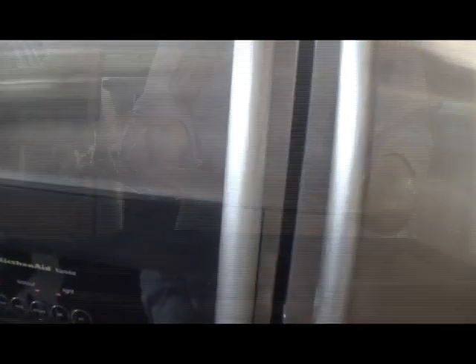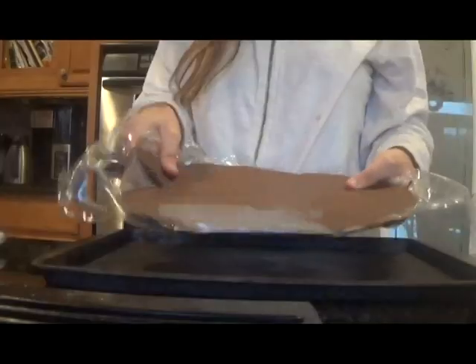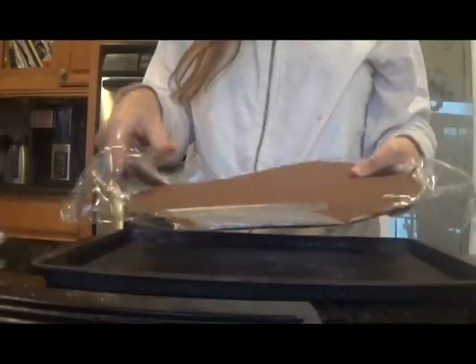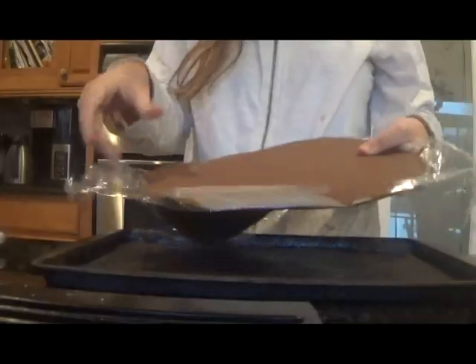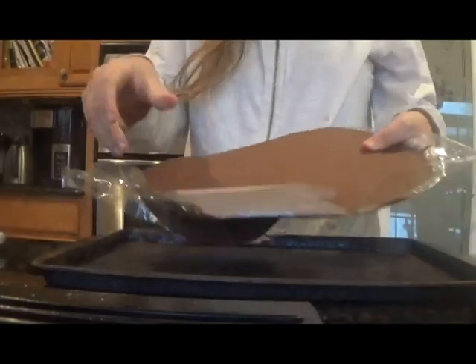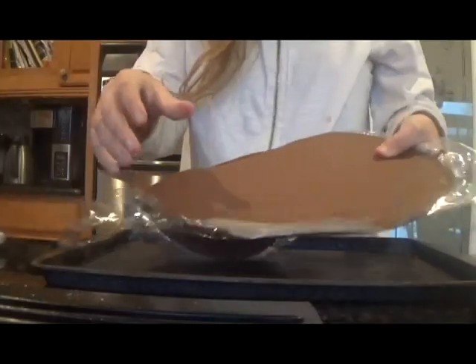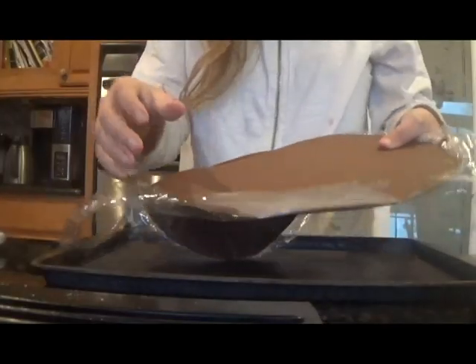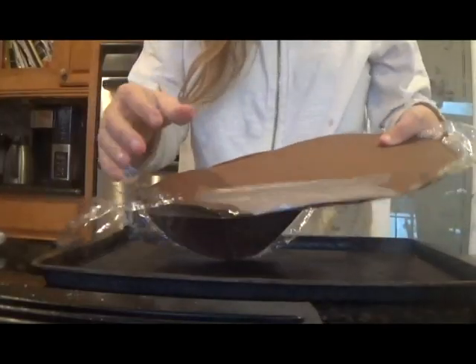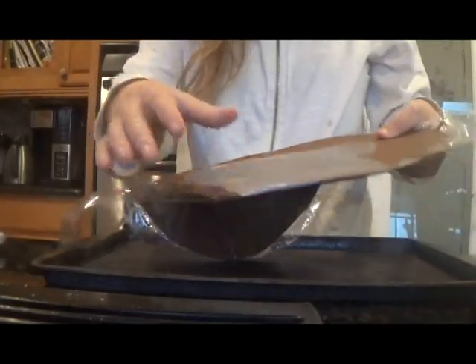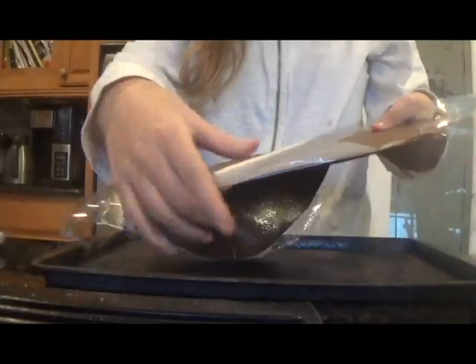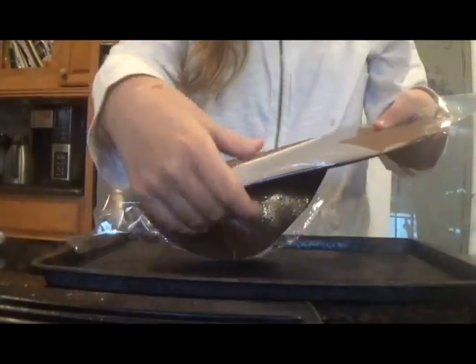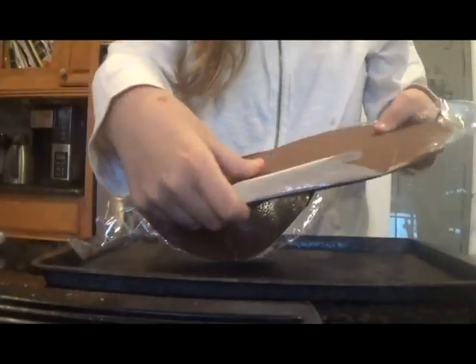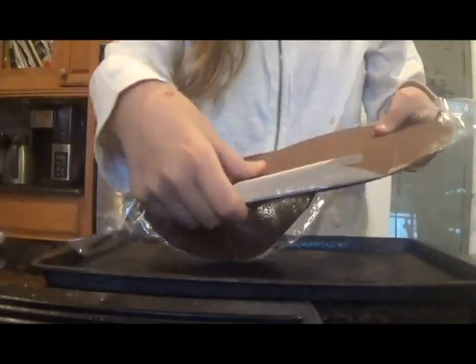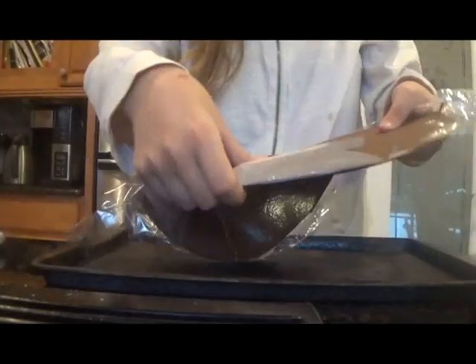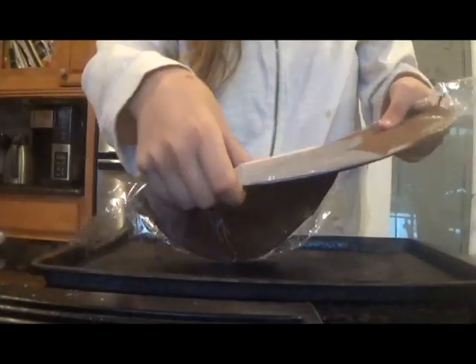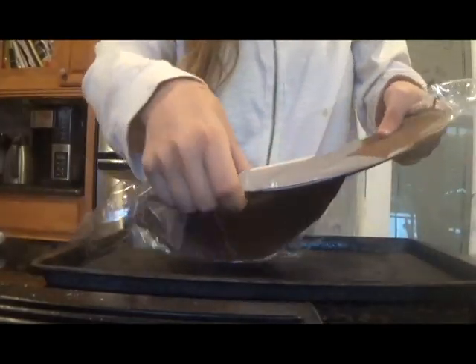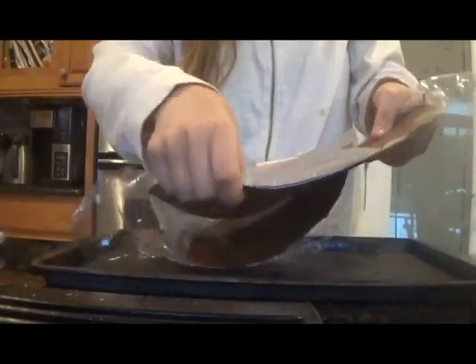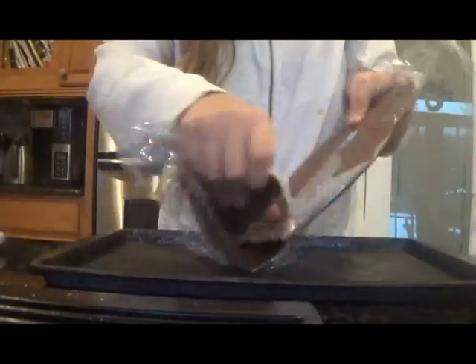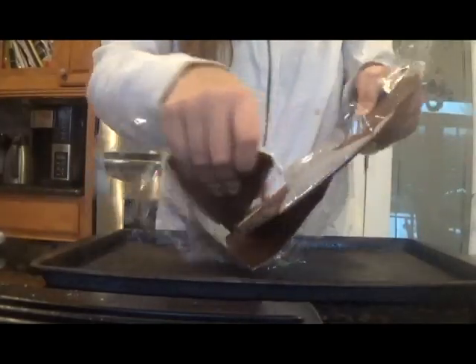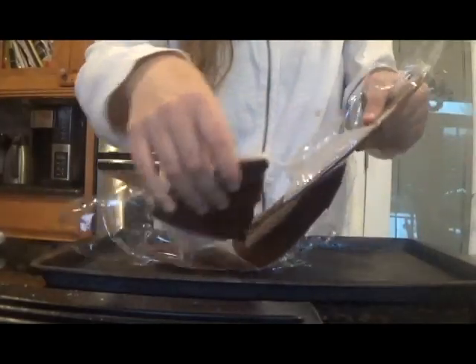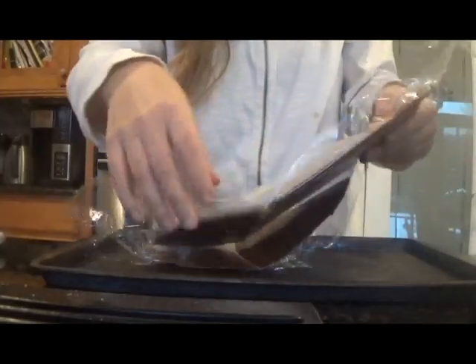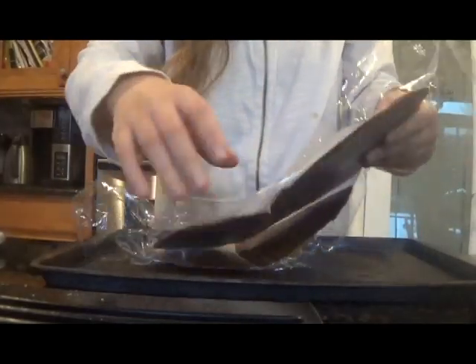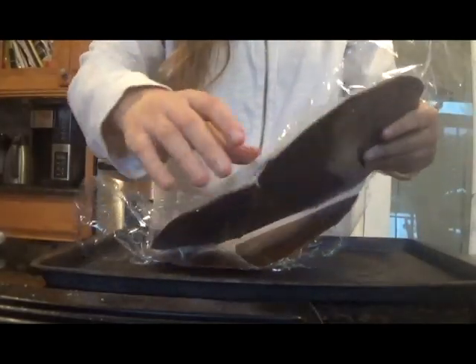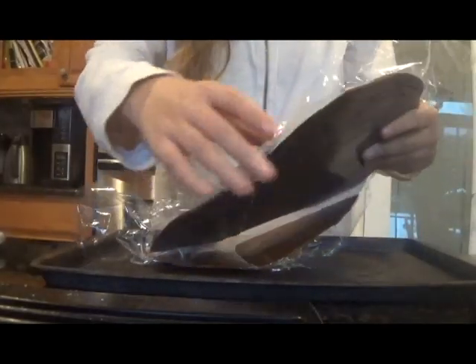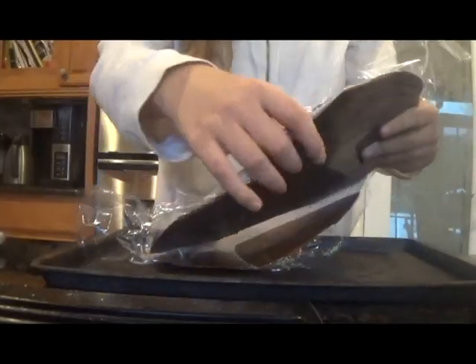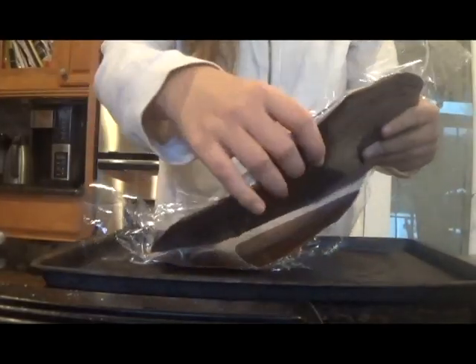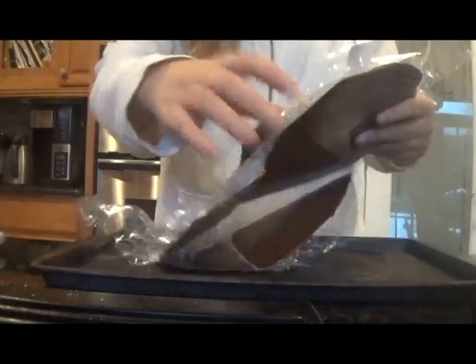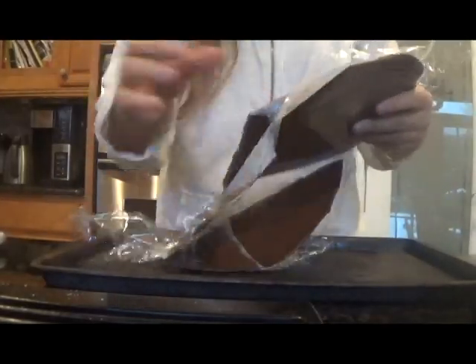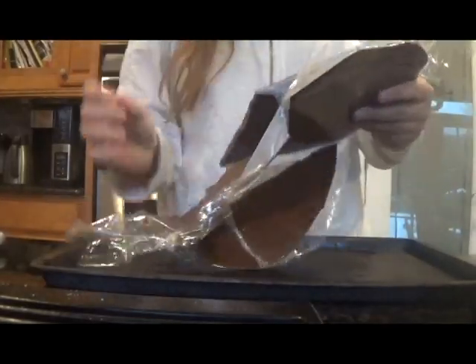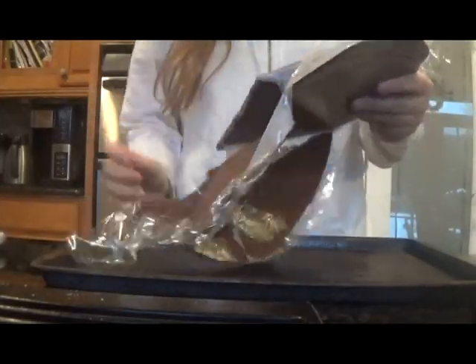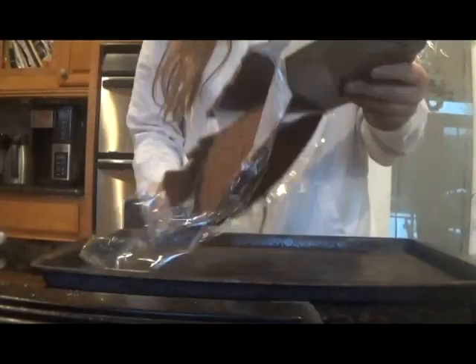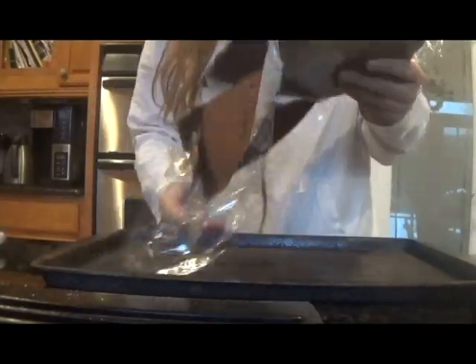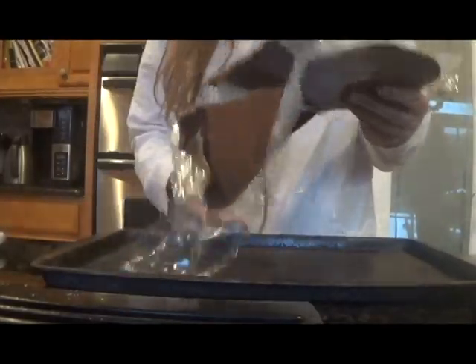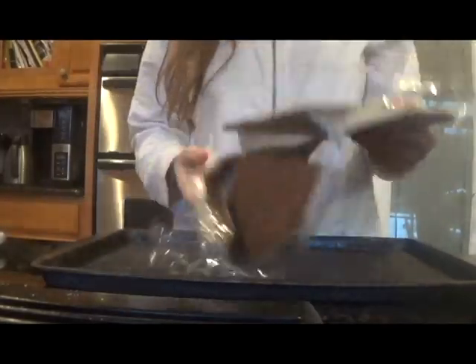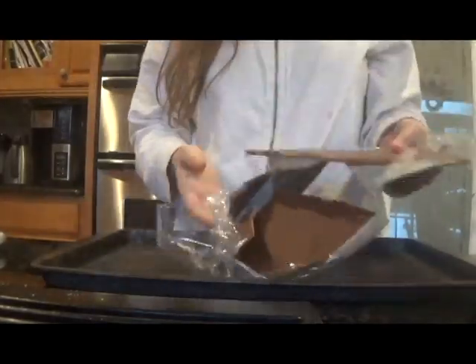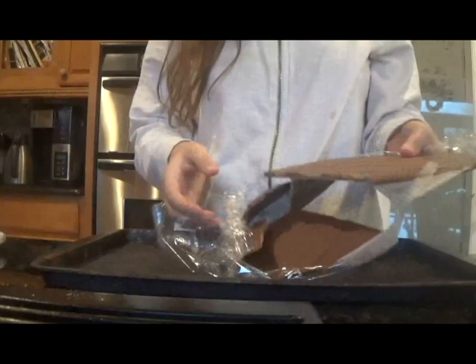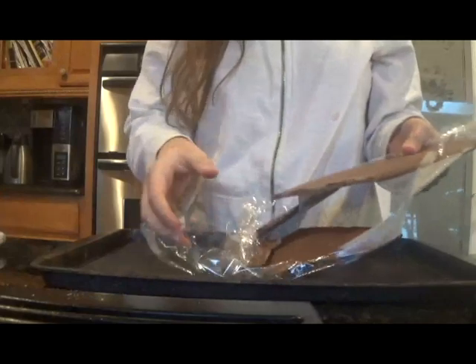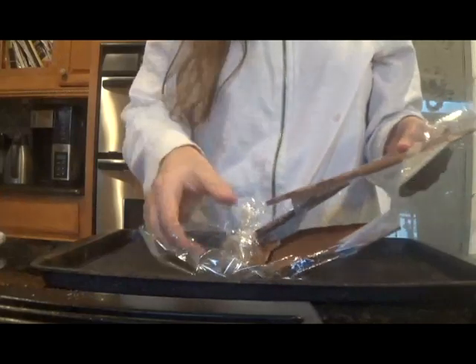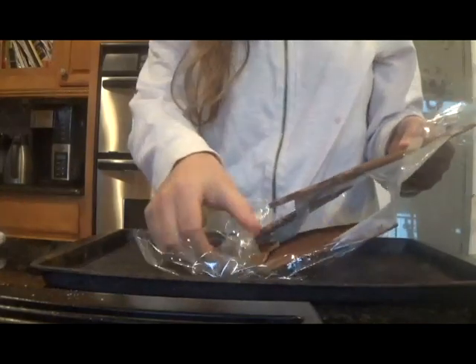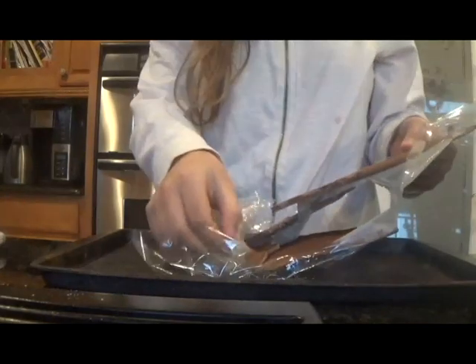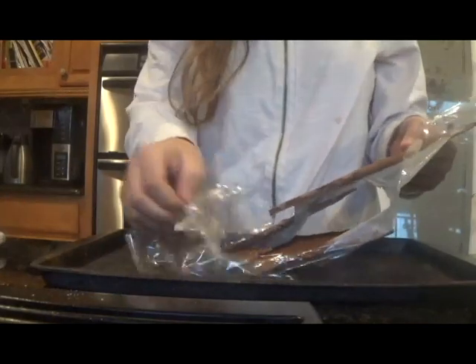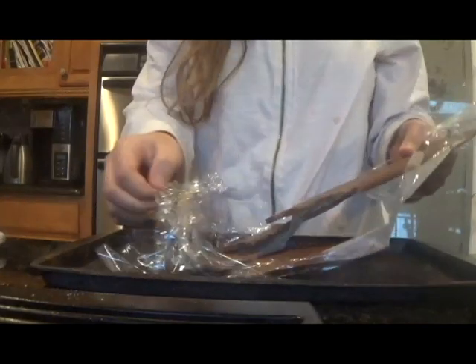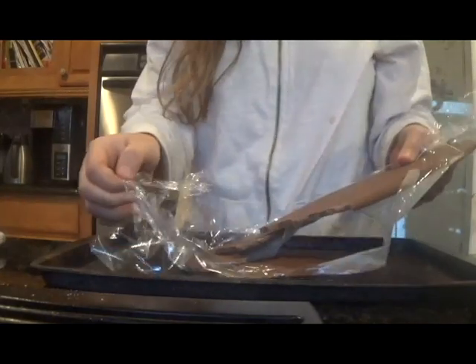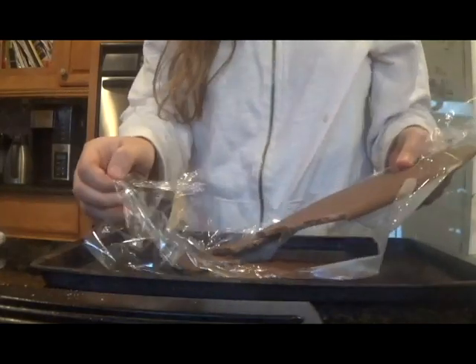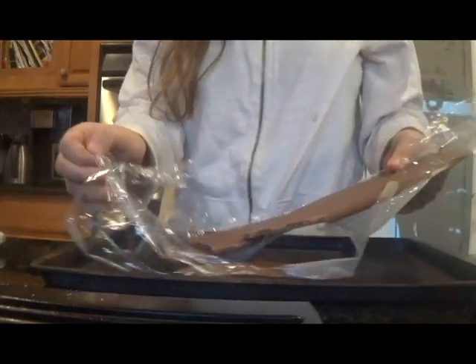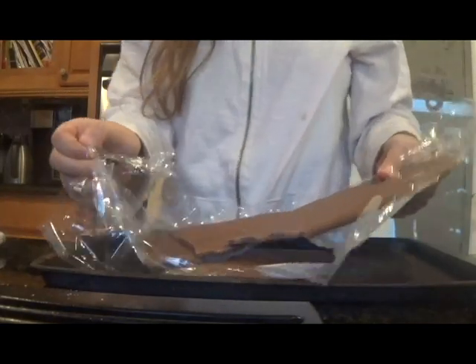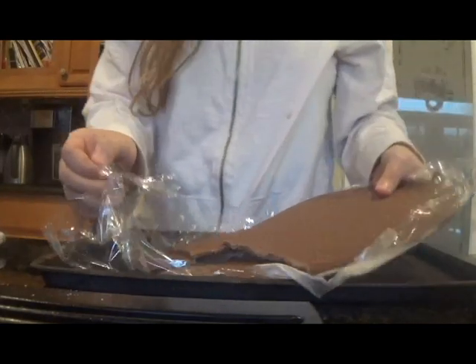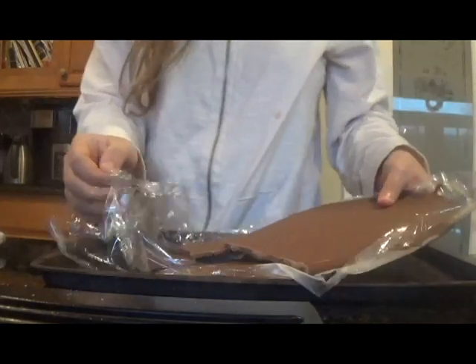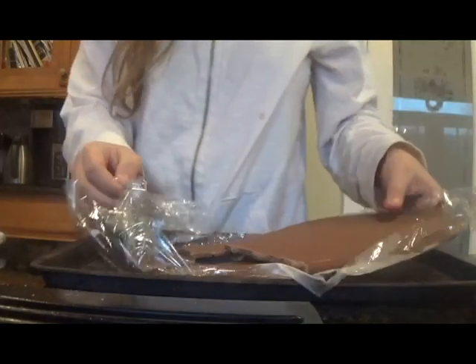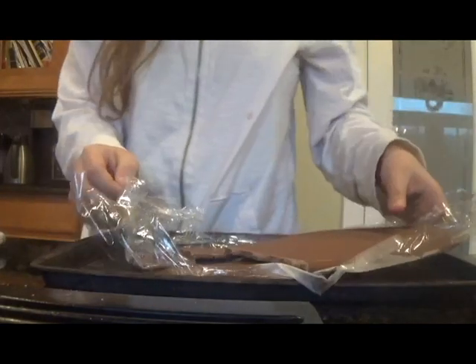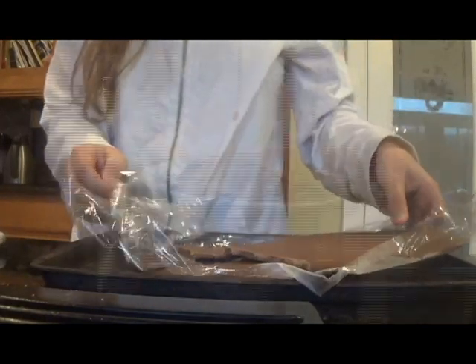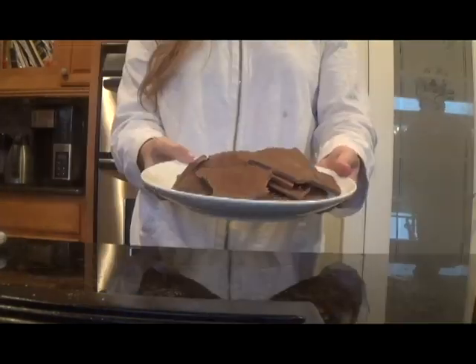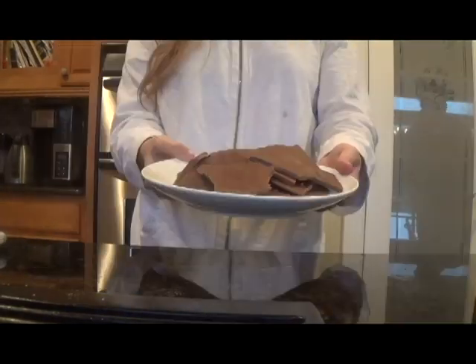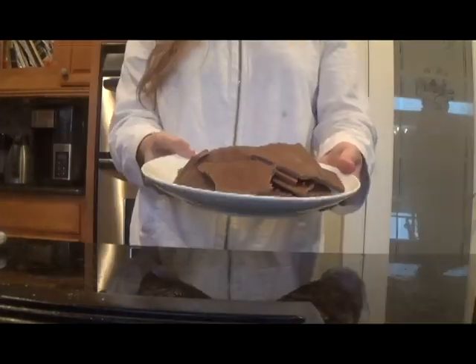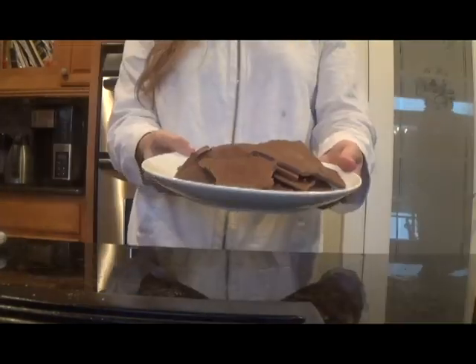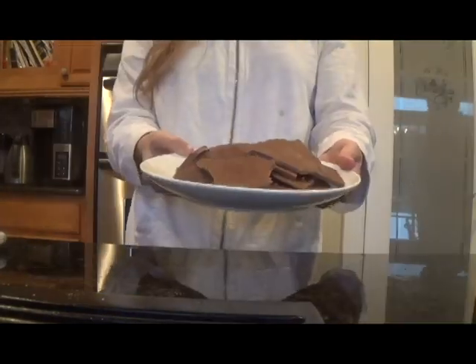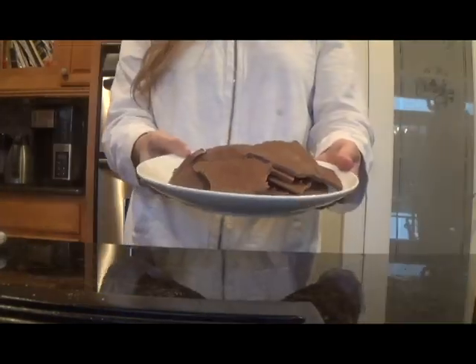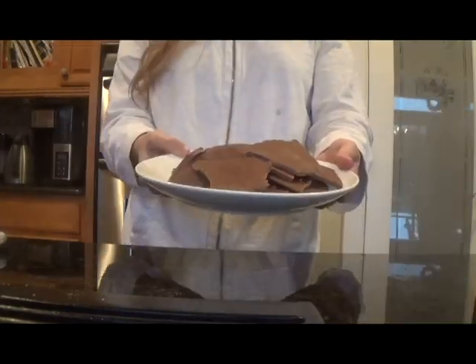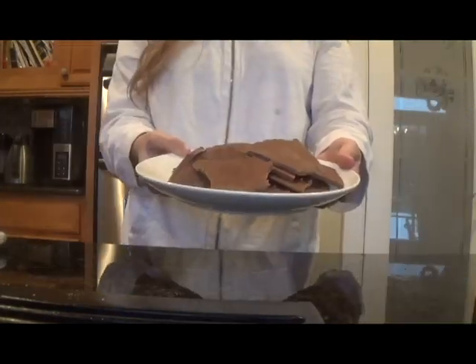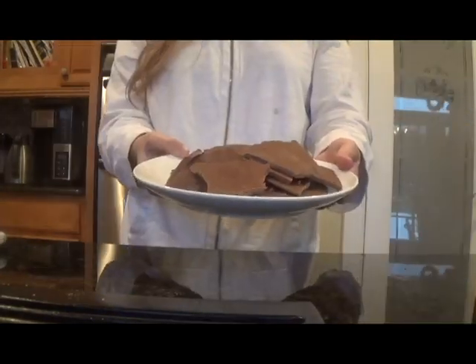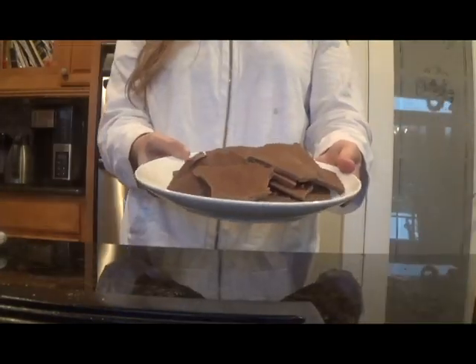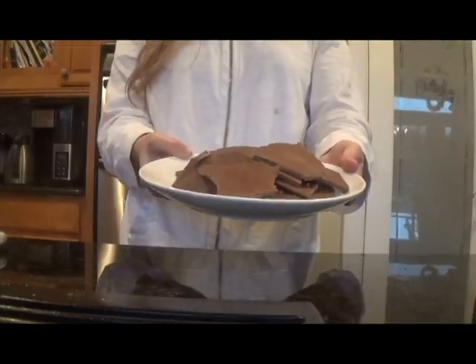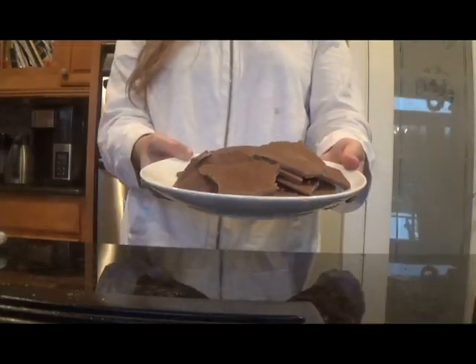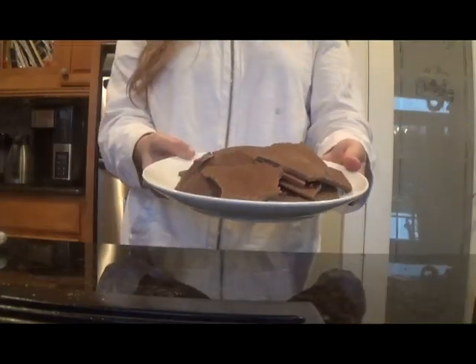Once it's nice and solid, take it out of the freezer and then break it into individual pieces. You then have your Reese's Bark.